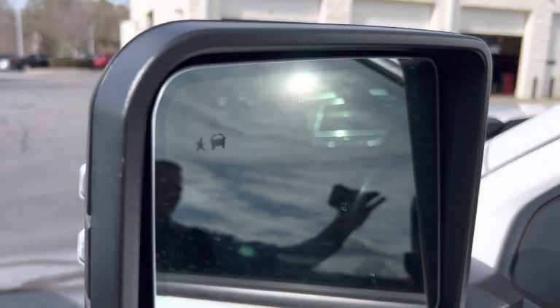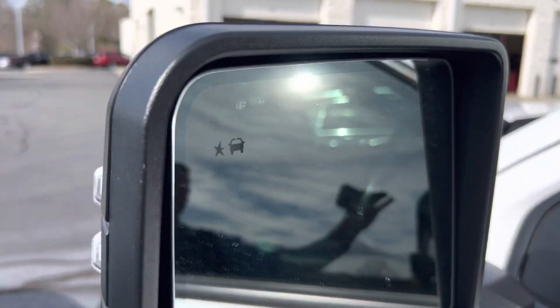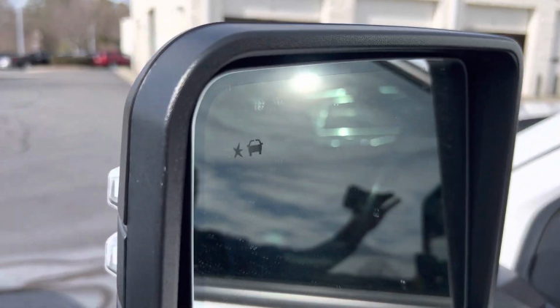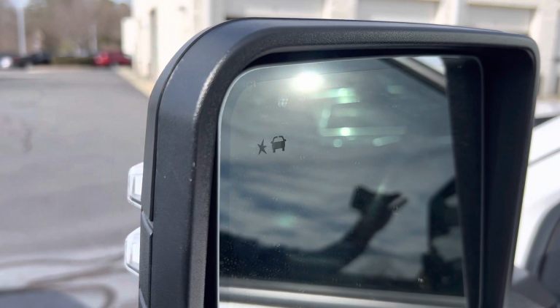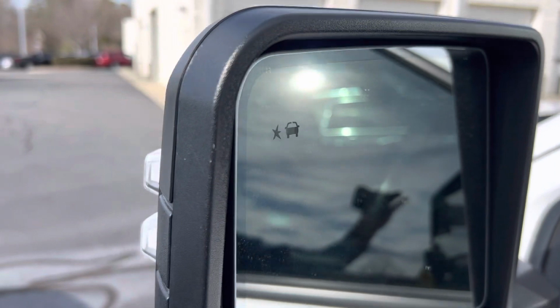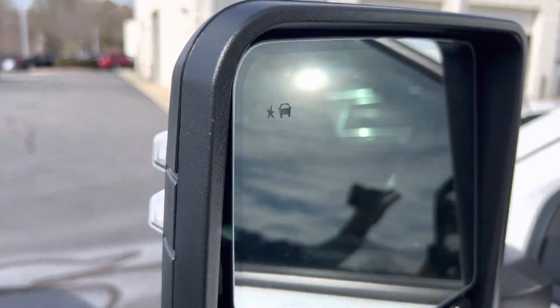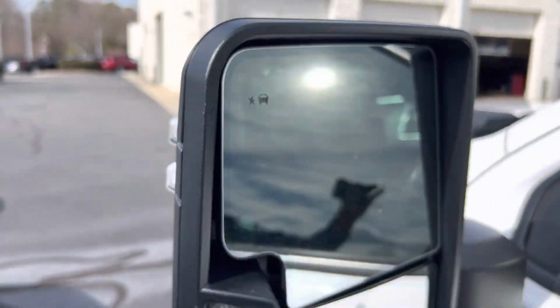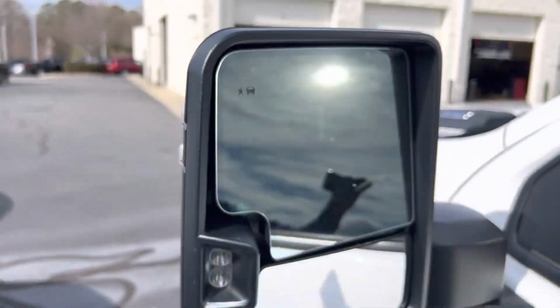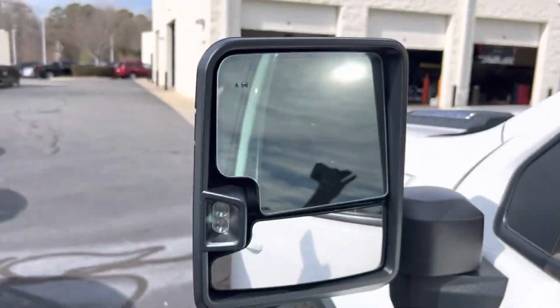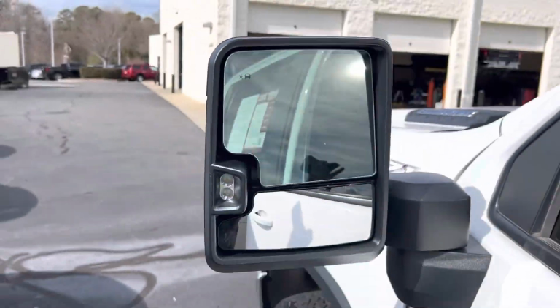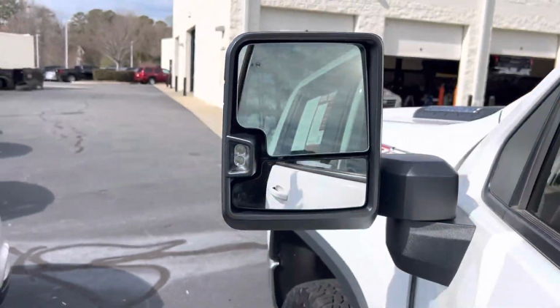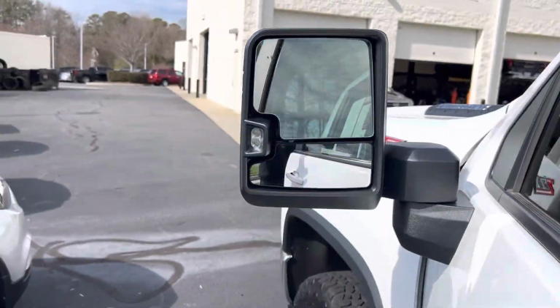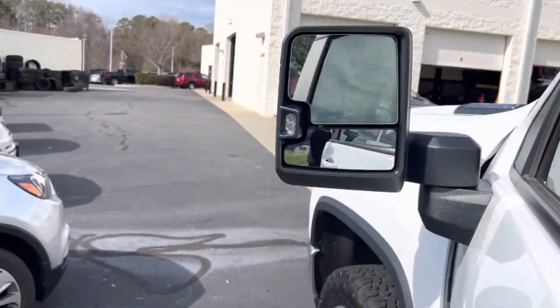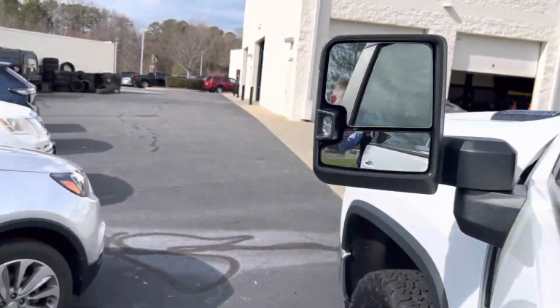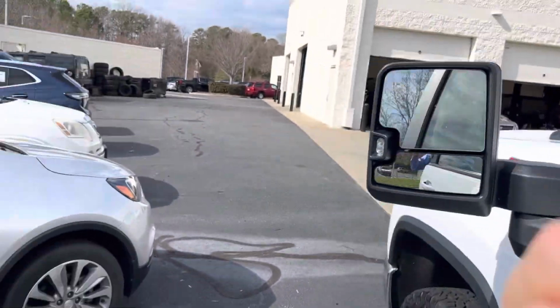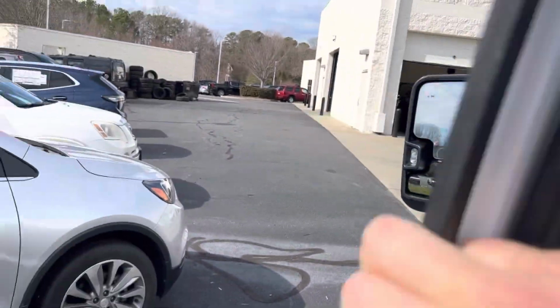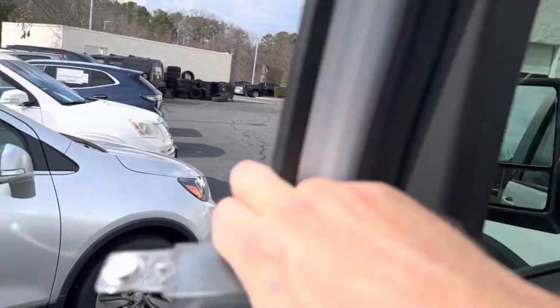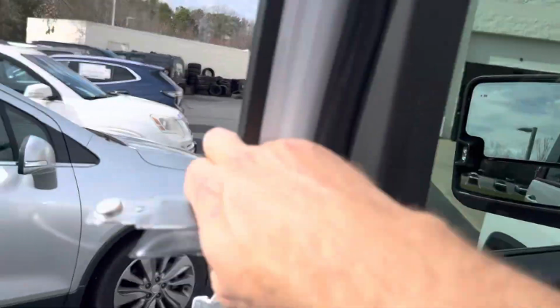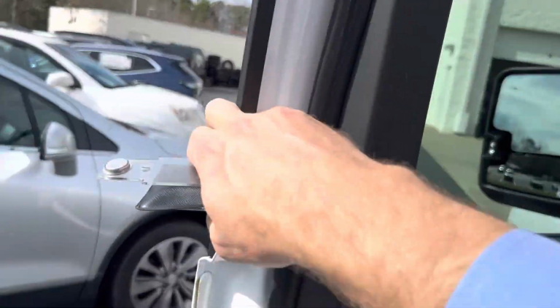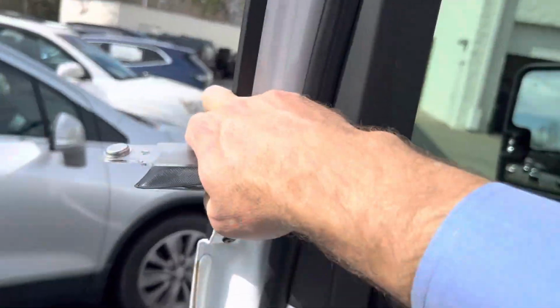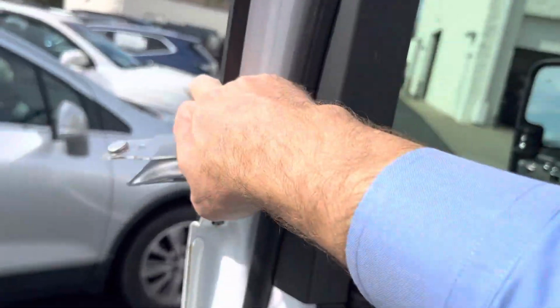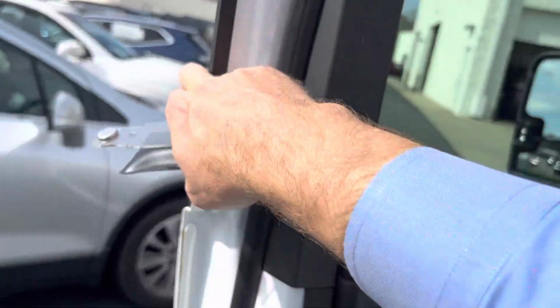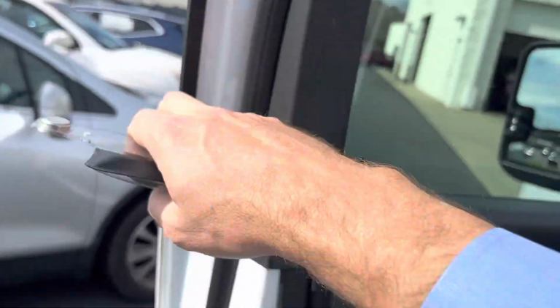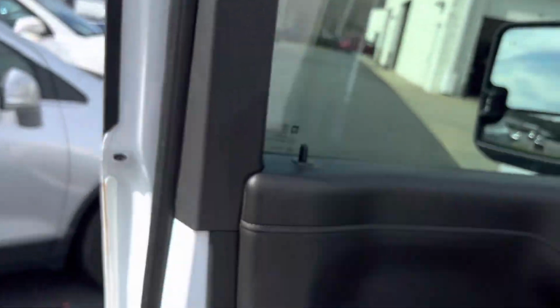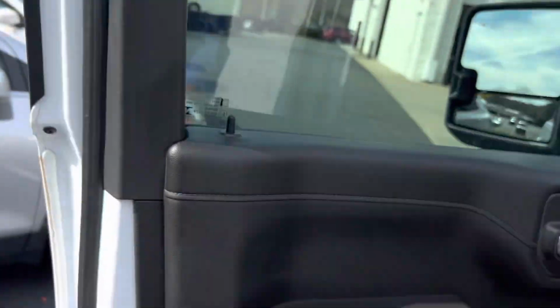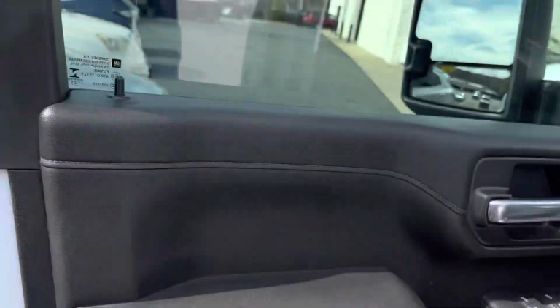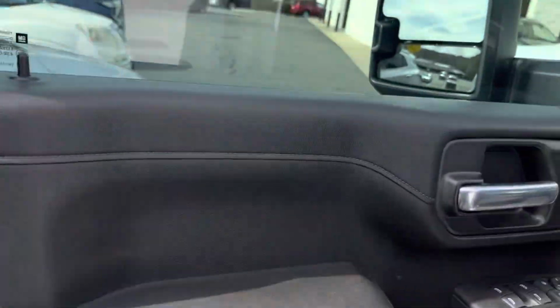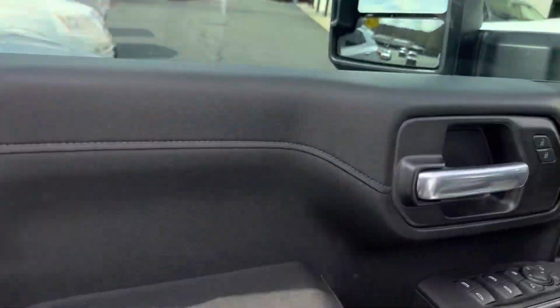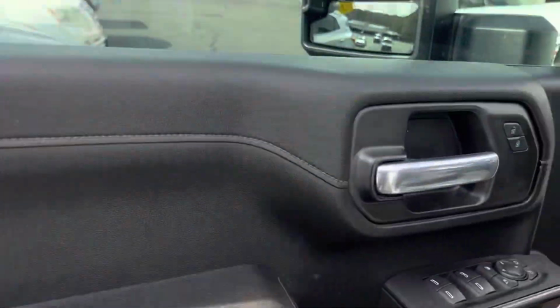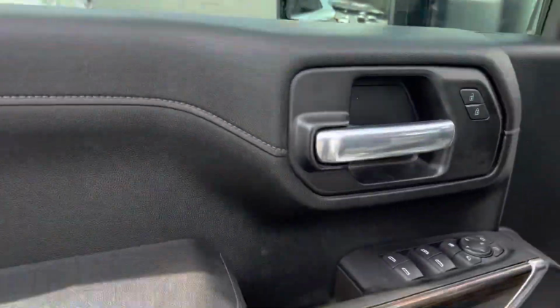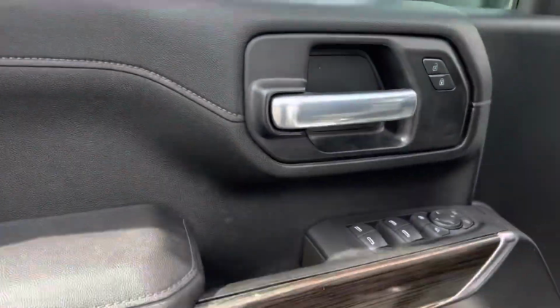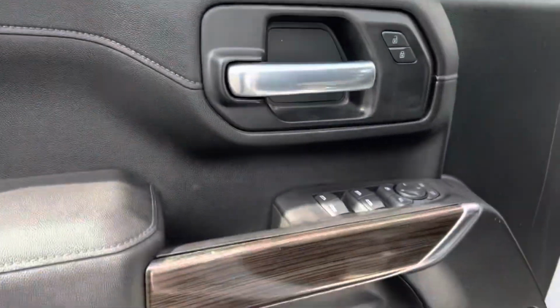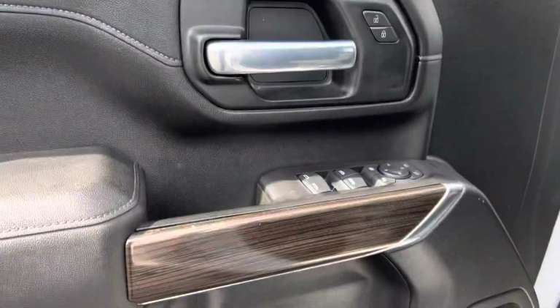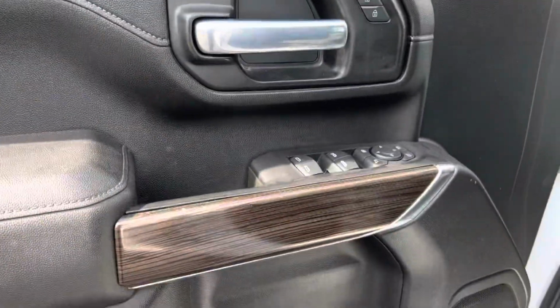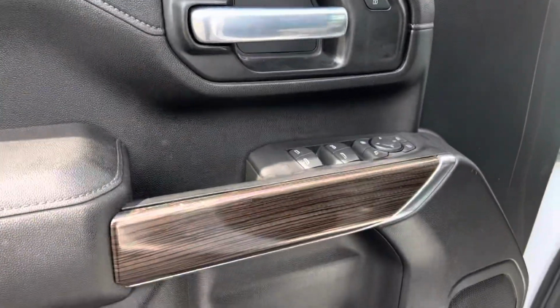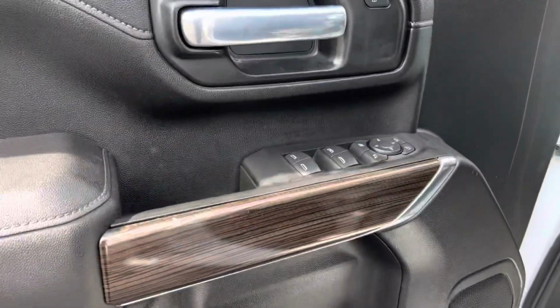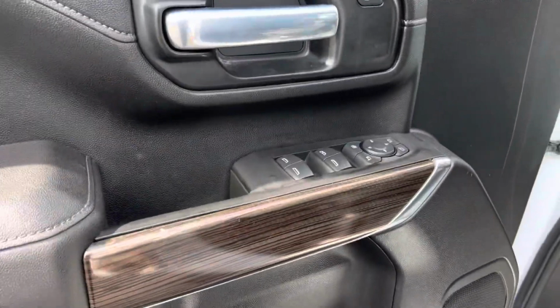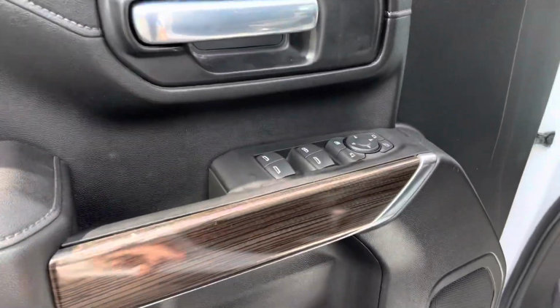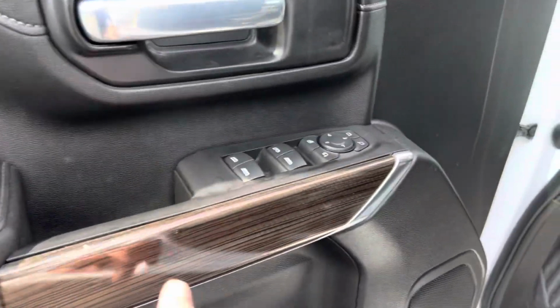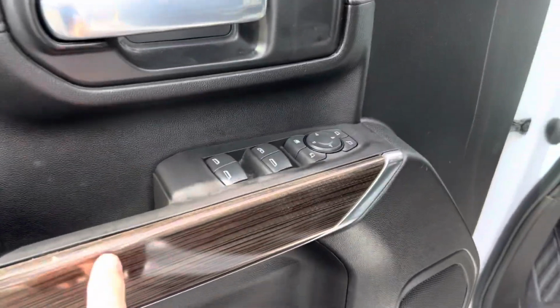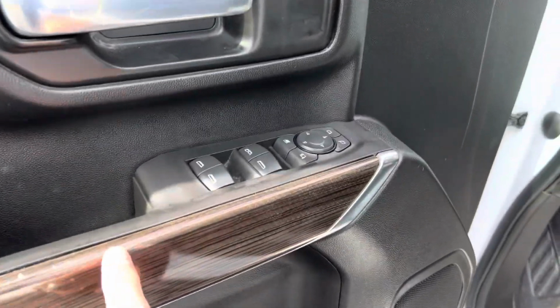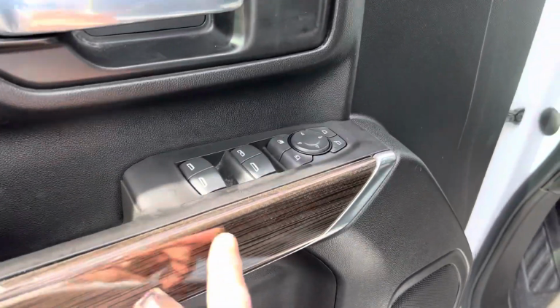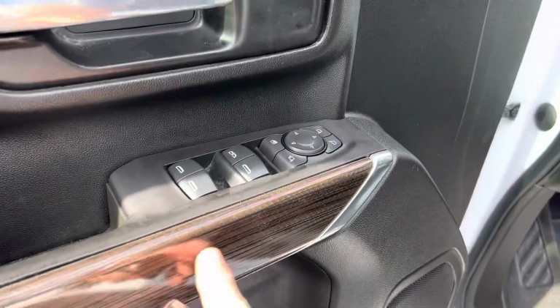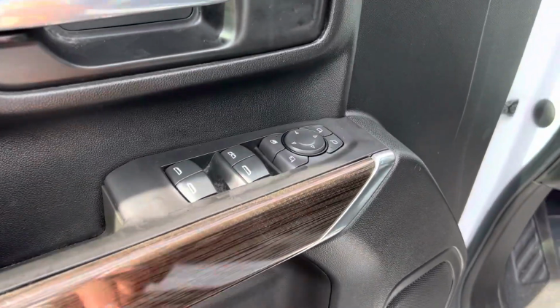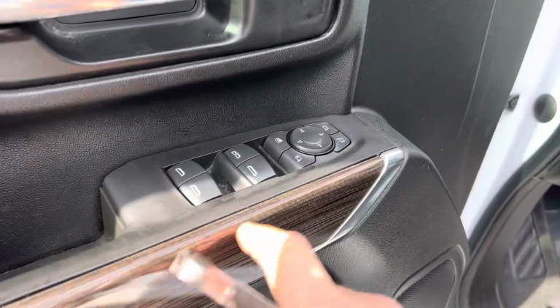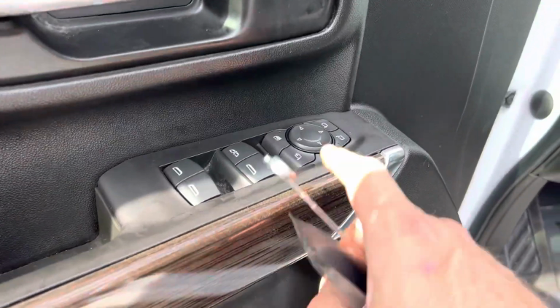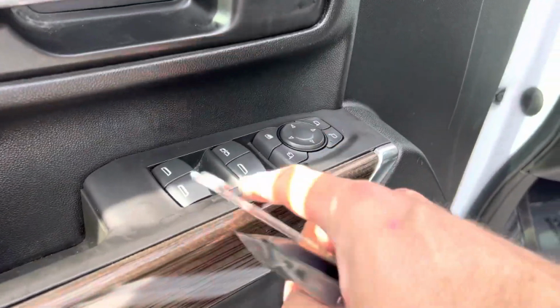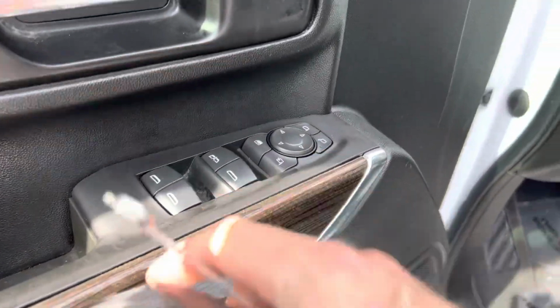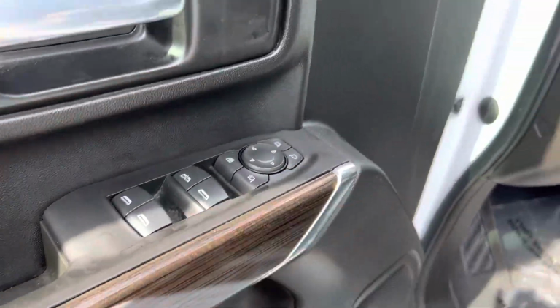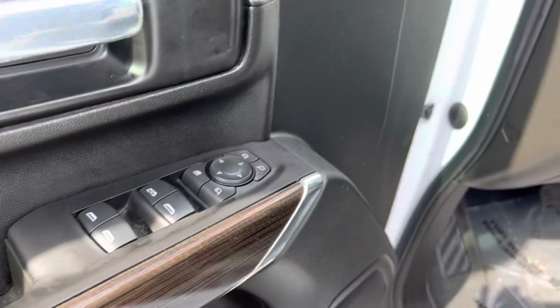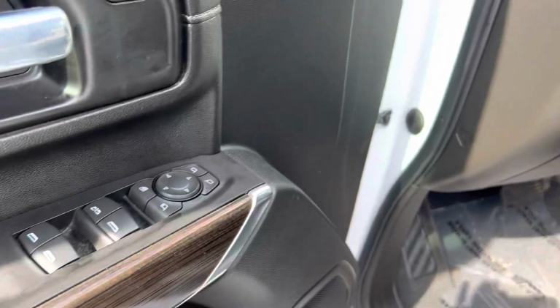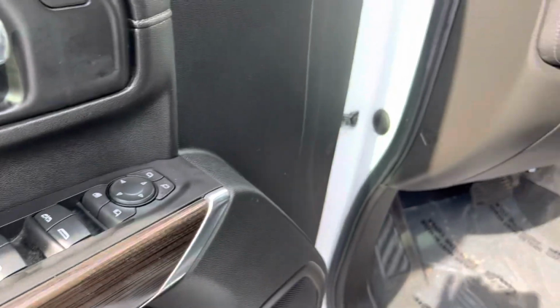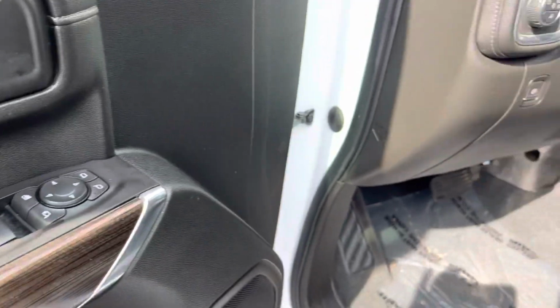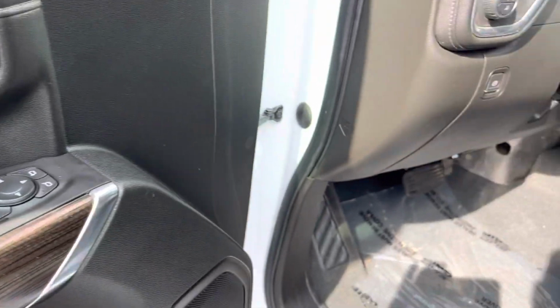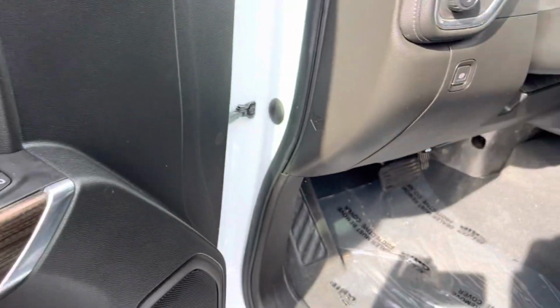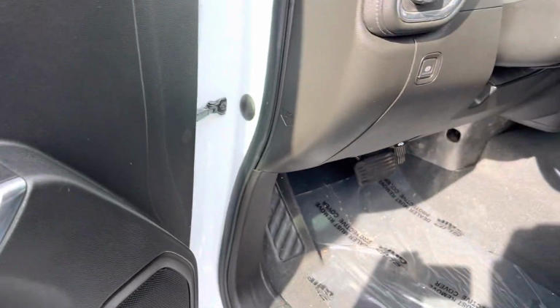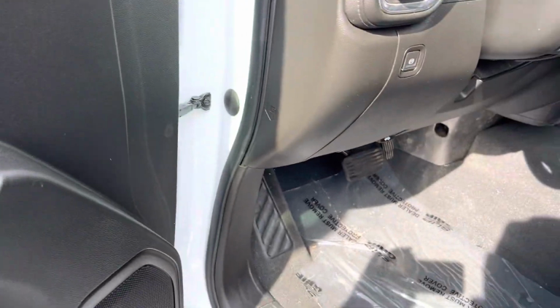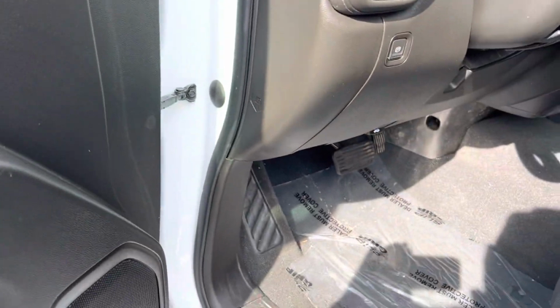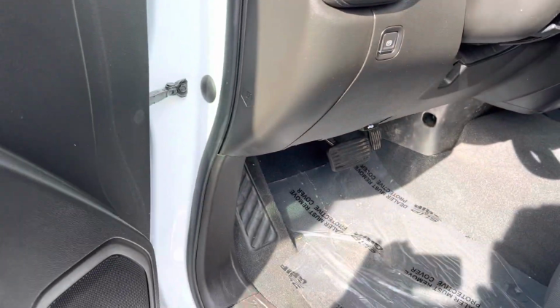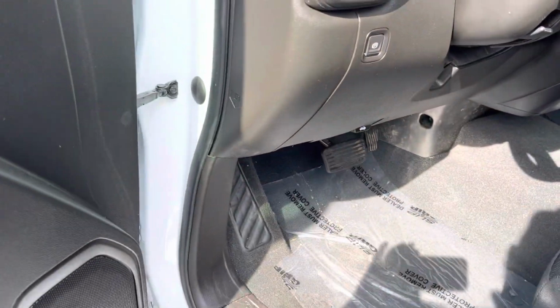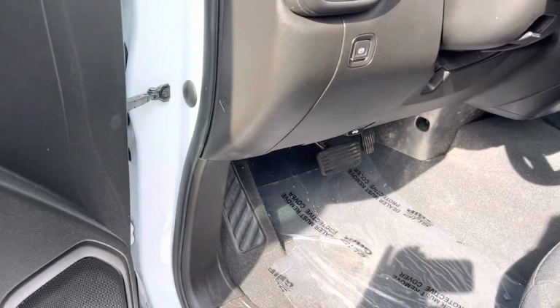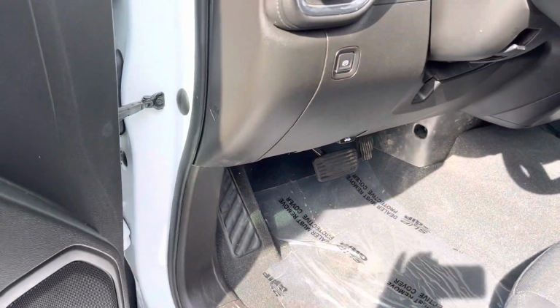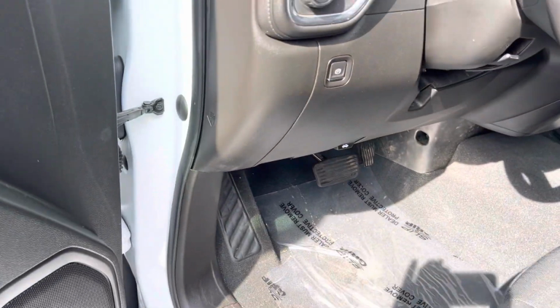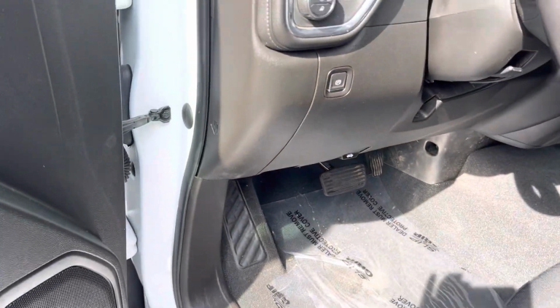Blind spot and the large mirrors — power fold on those. You get the nice wood trim interior pieces.